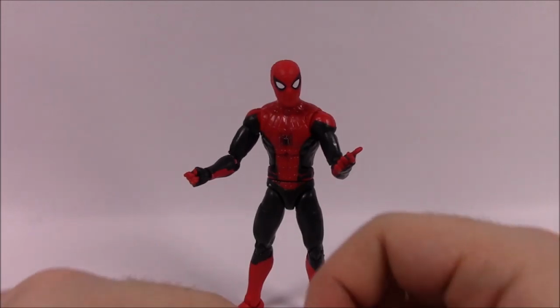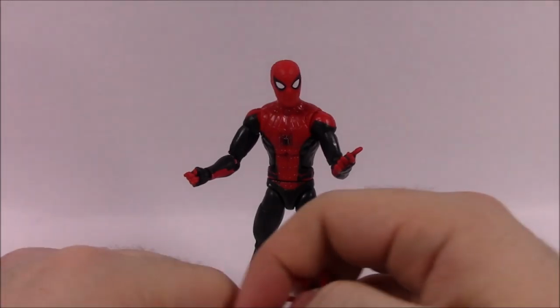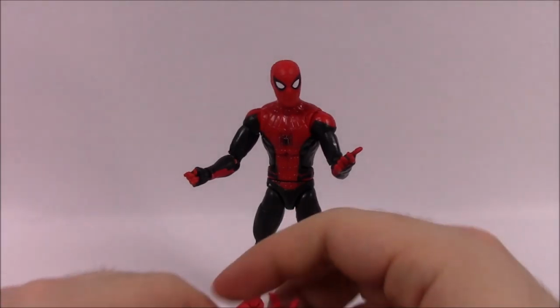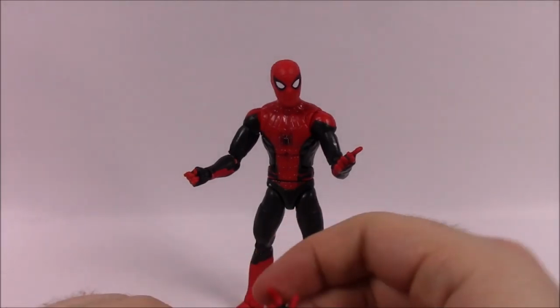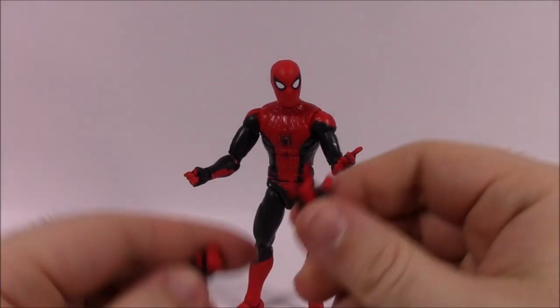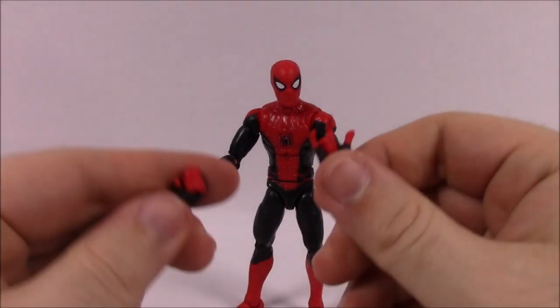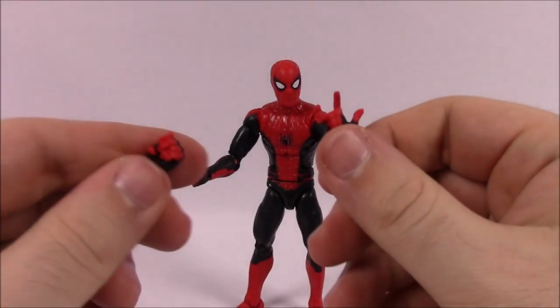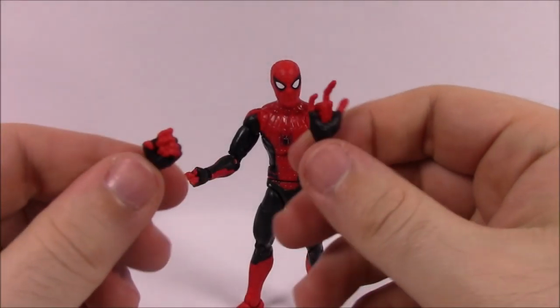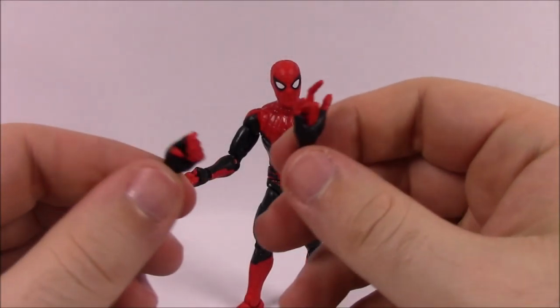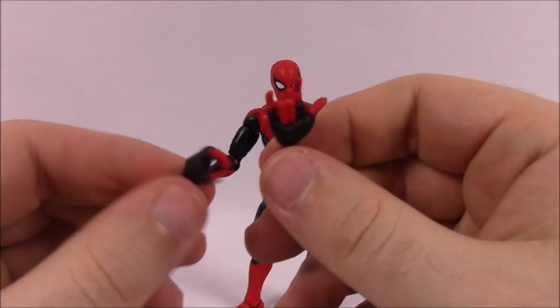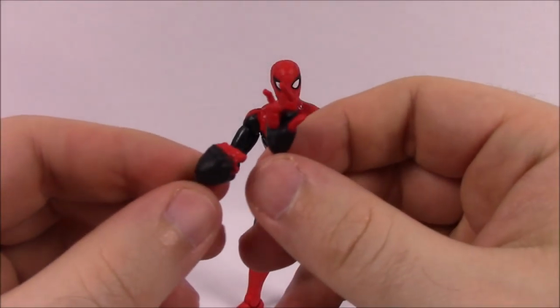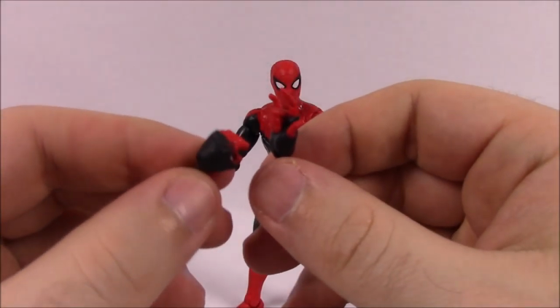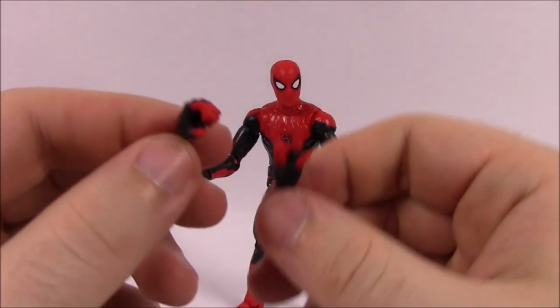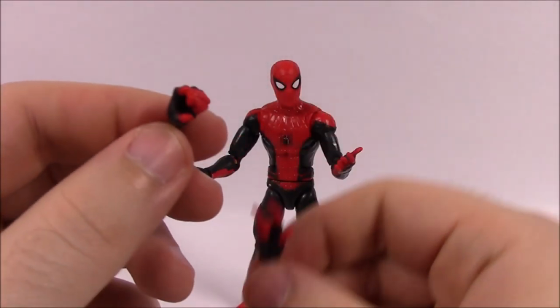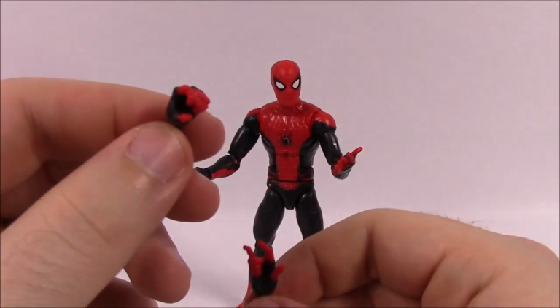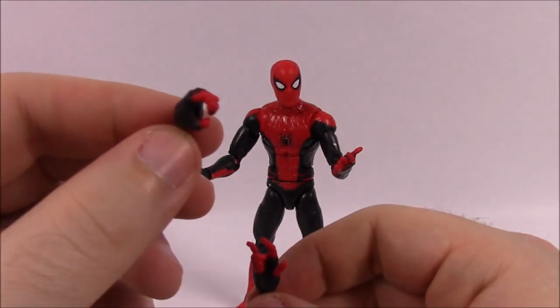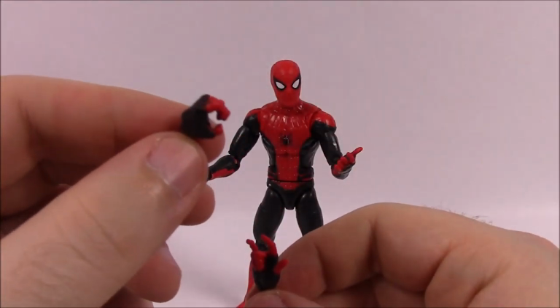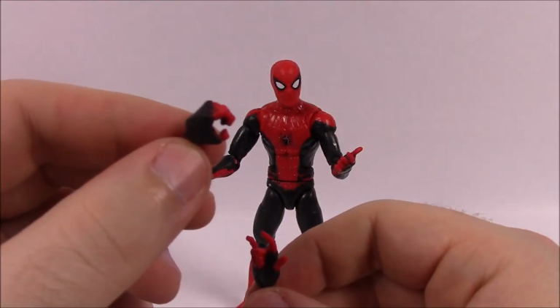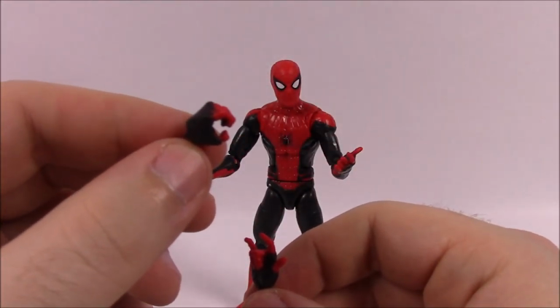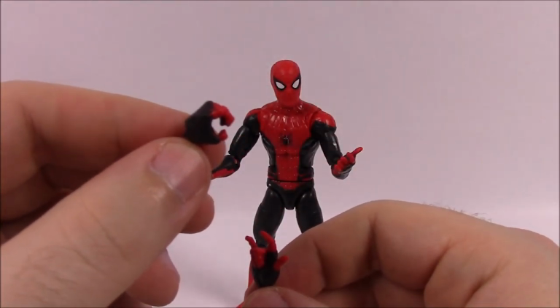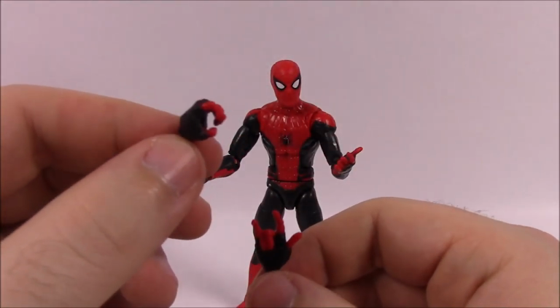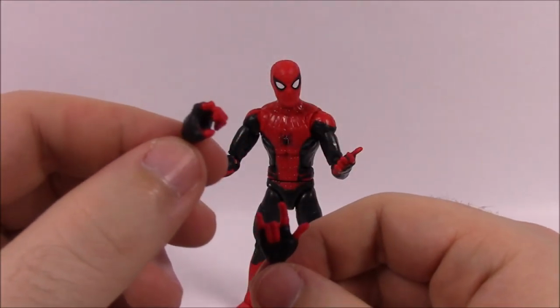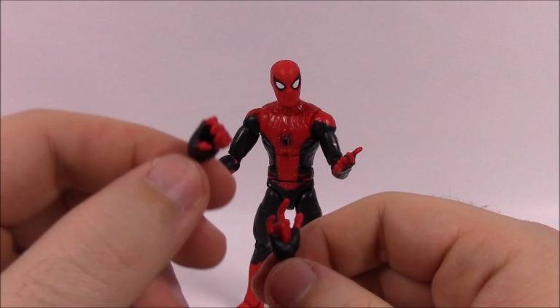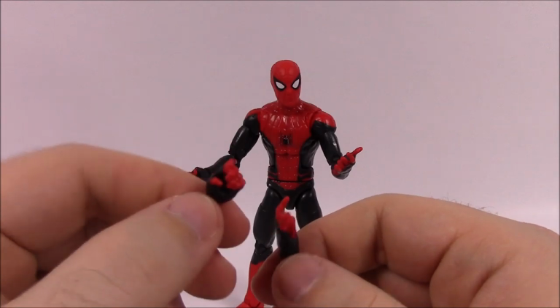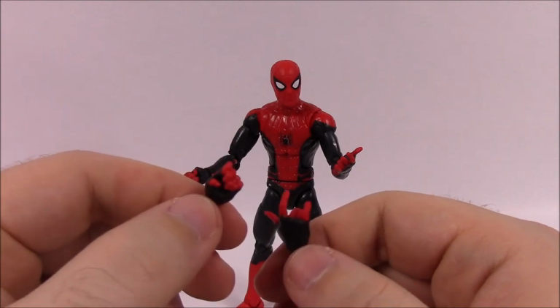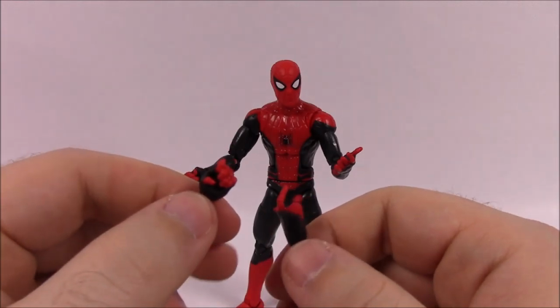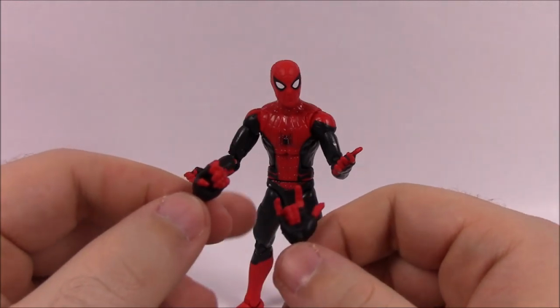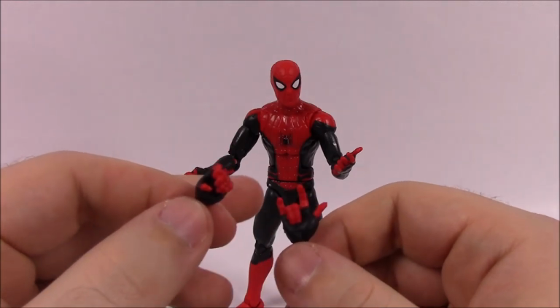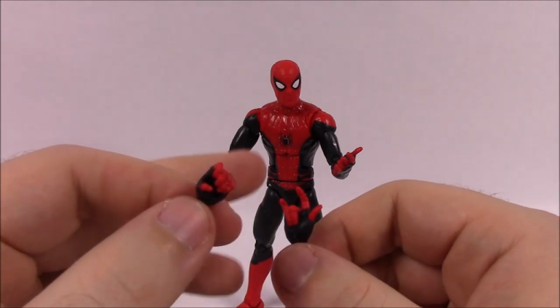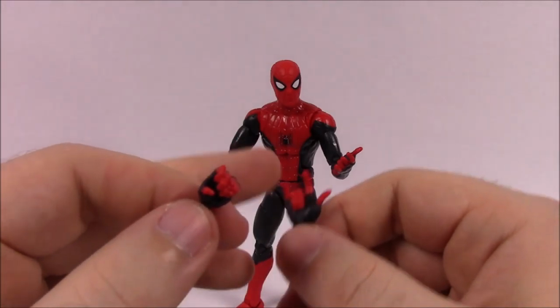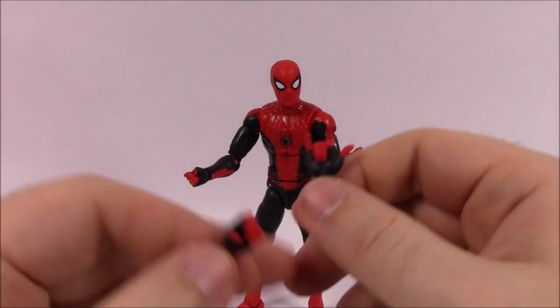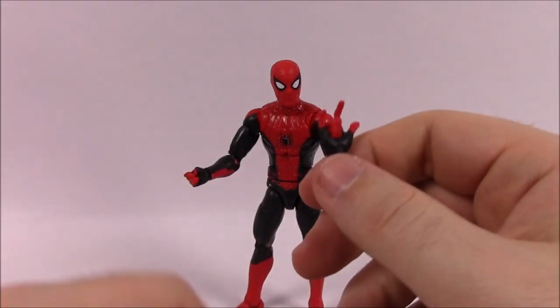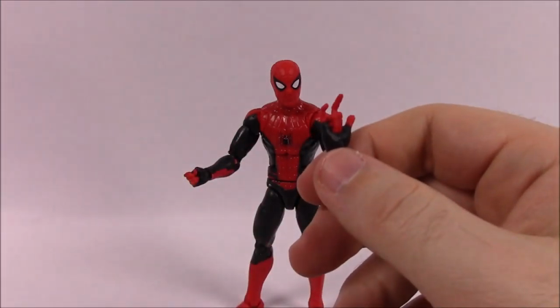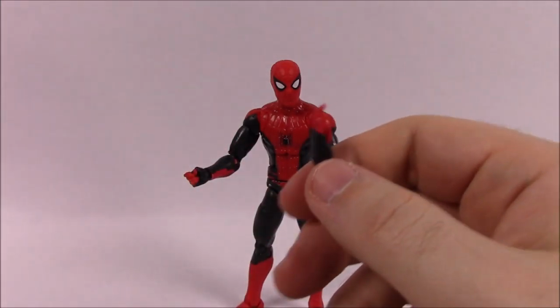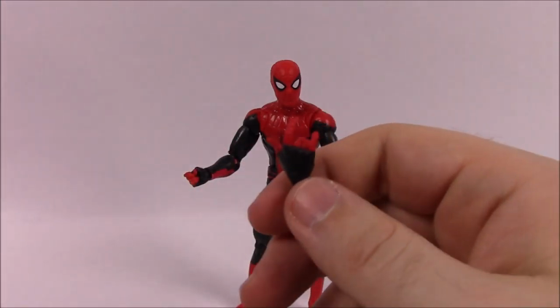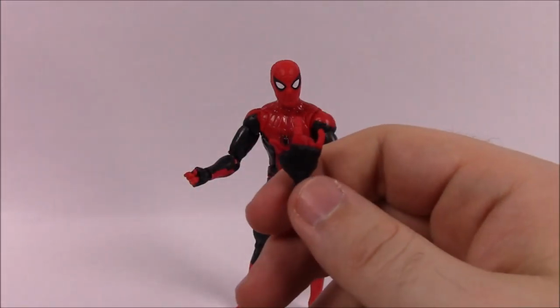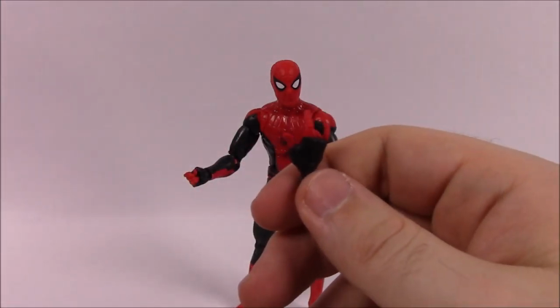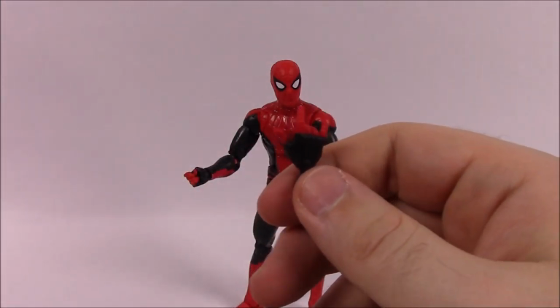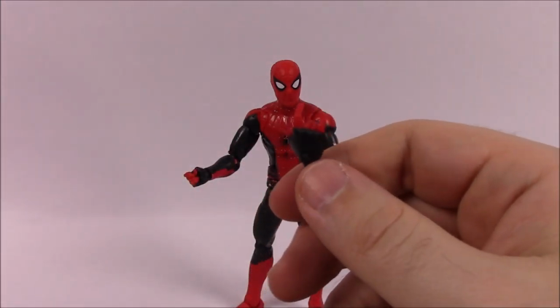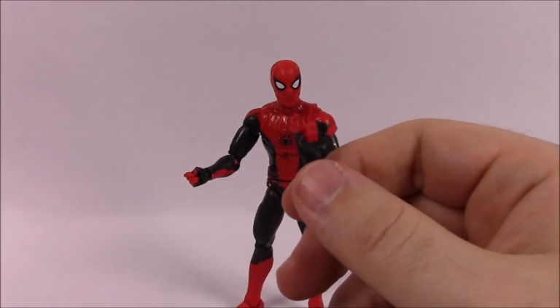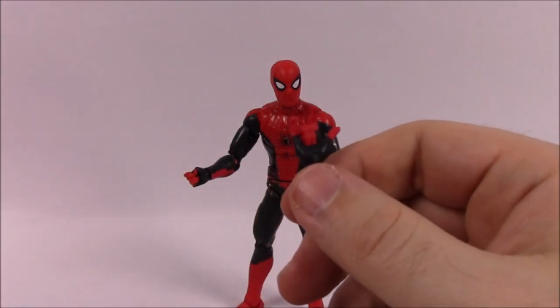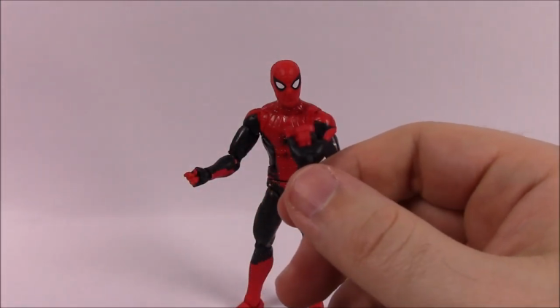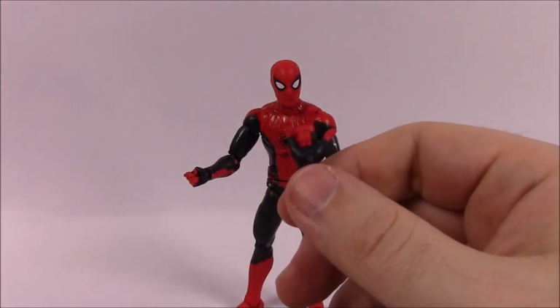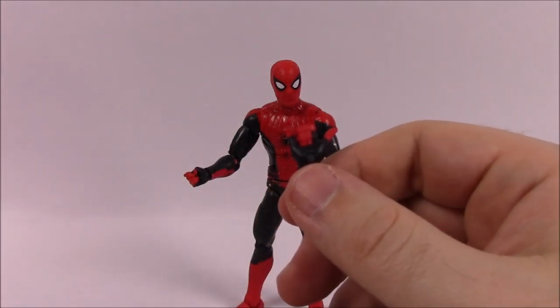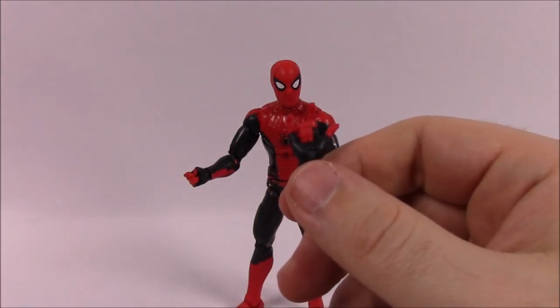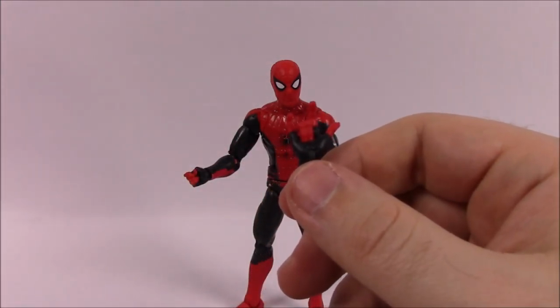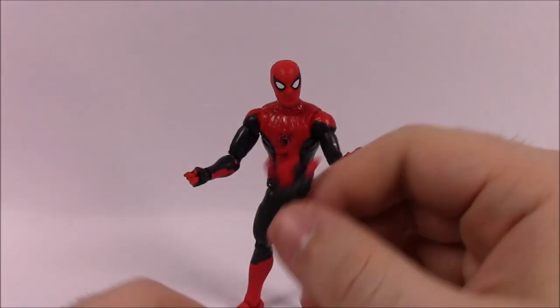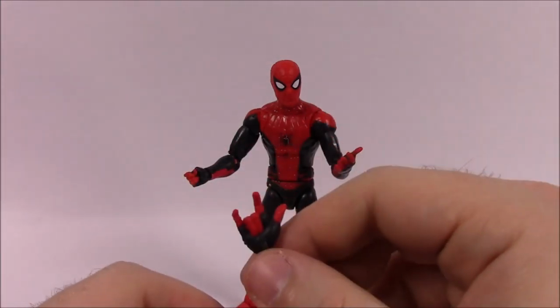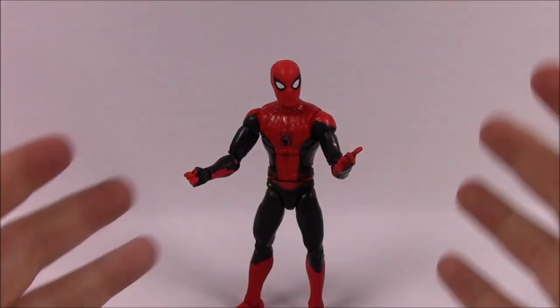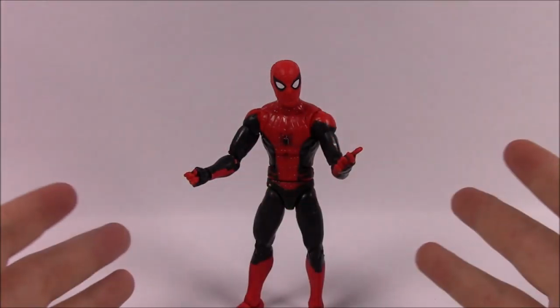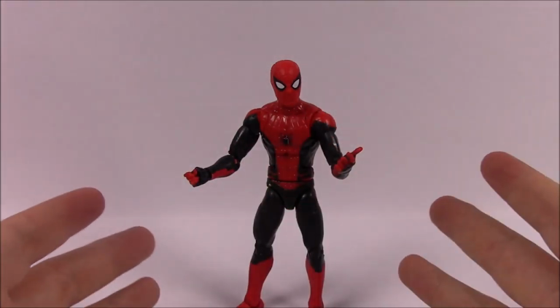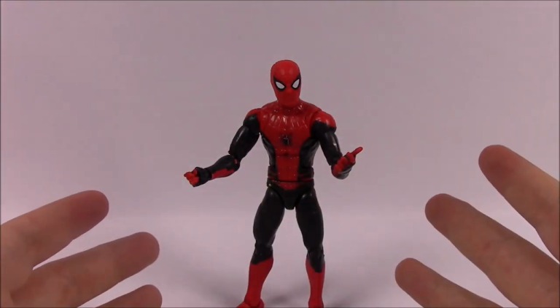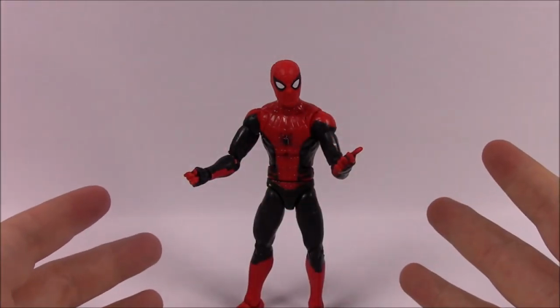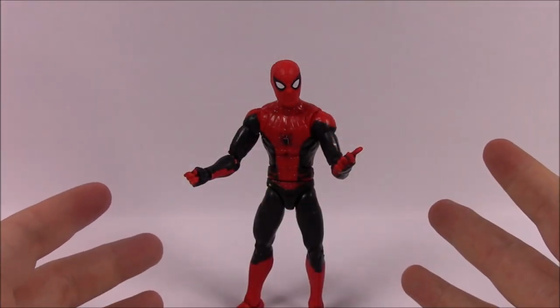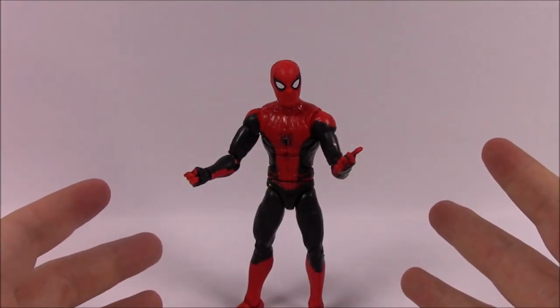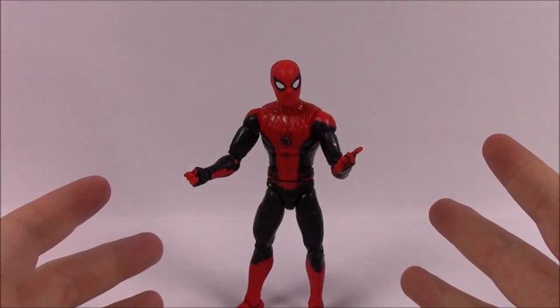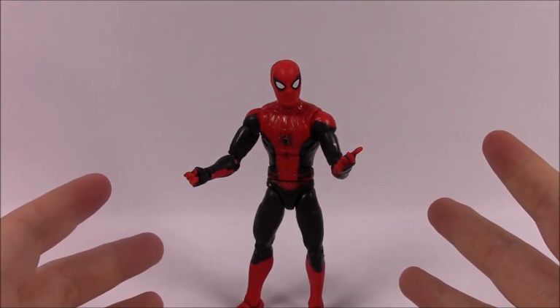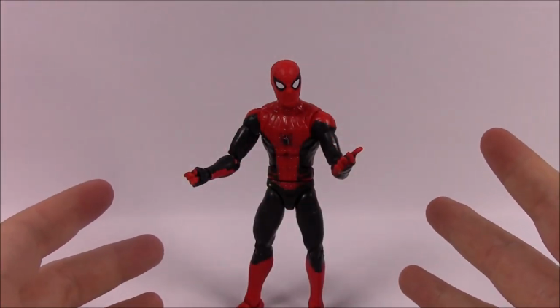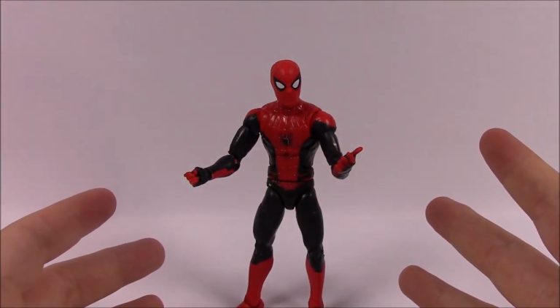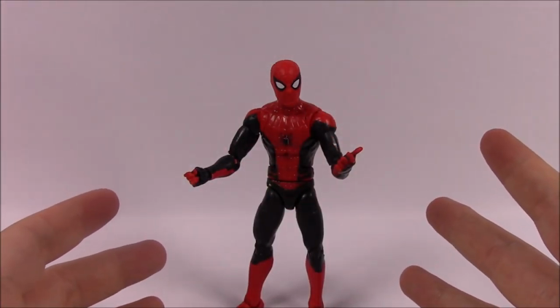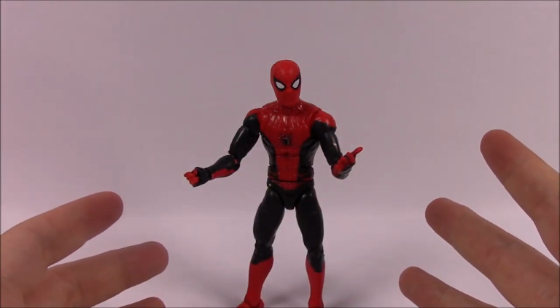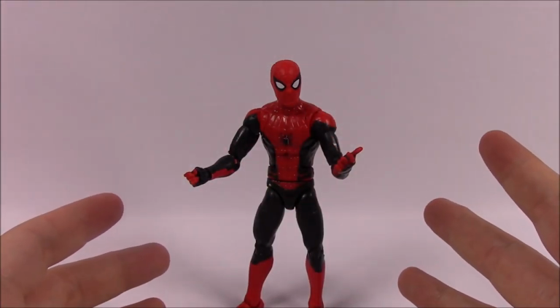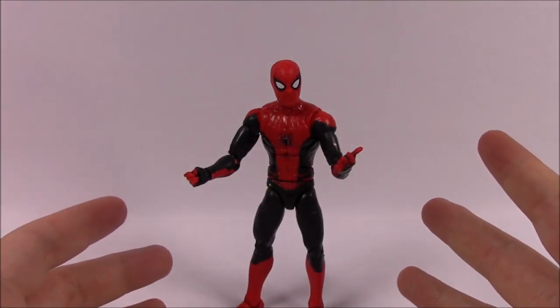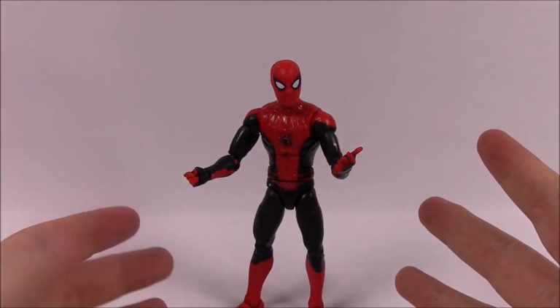For accessories this figure has four pieces: two hands — a fist hand and a web slinging hand. That's going to be it for Spider-Man.